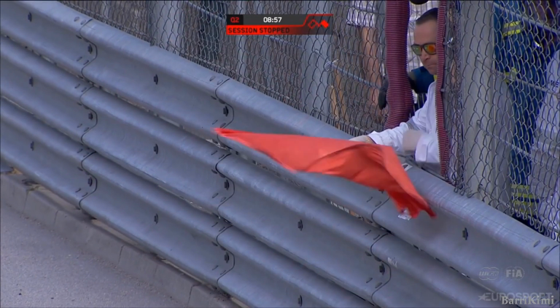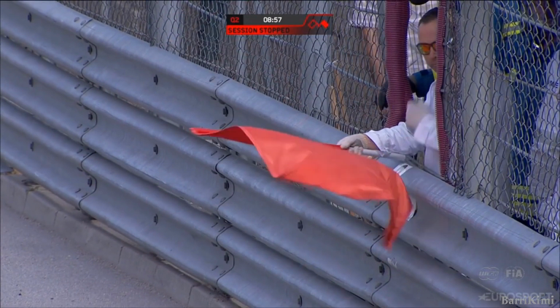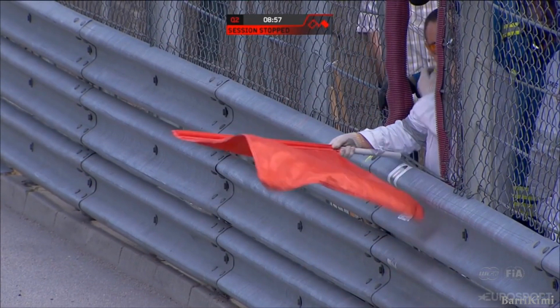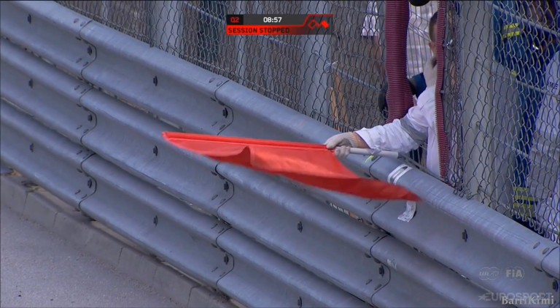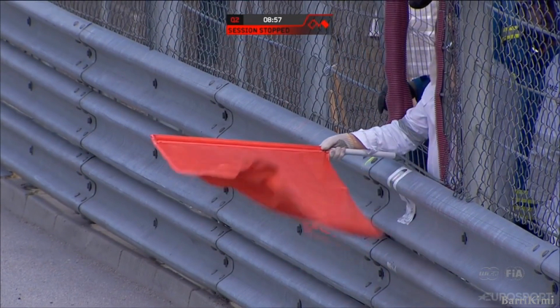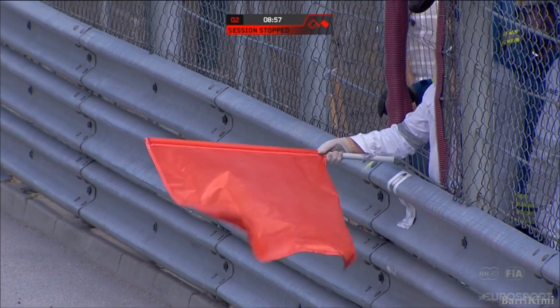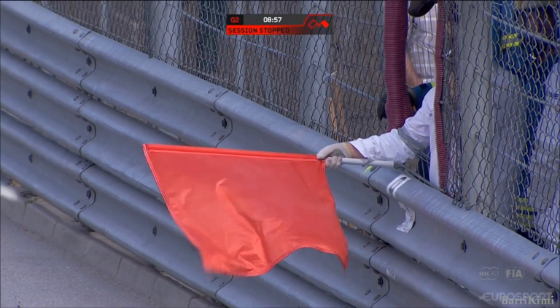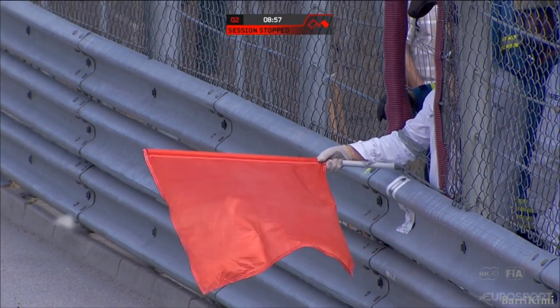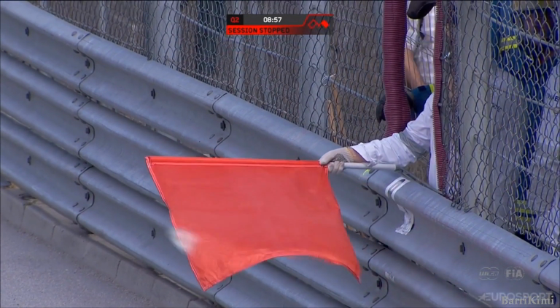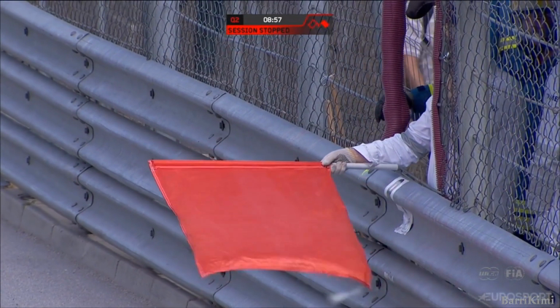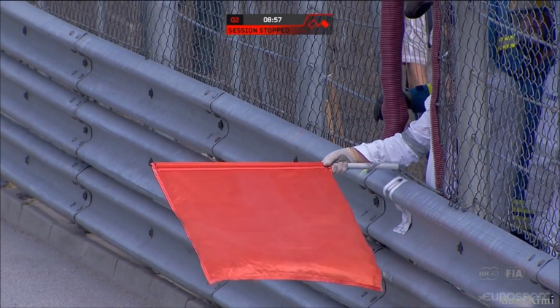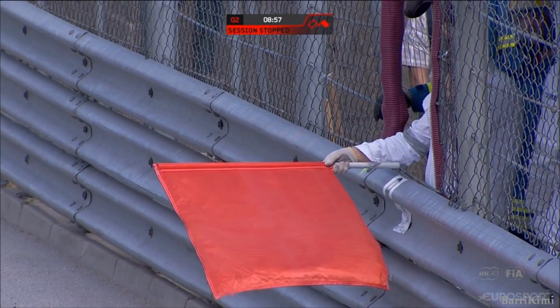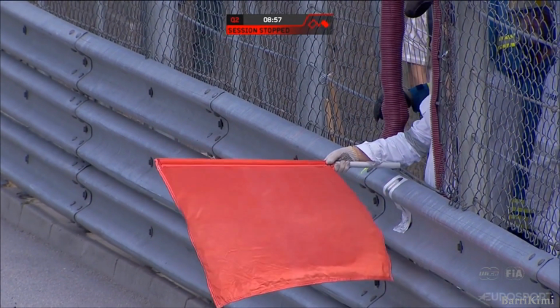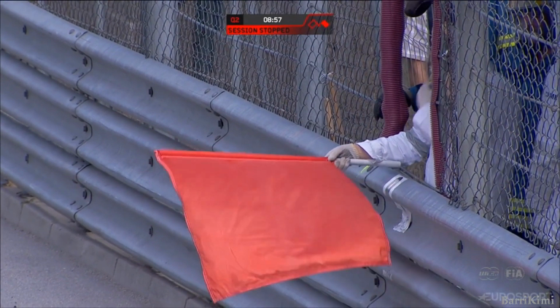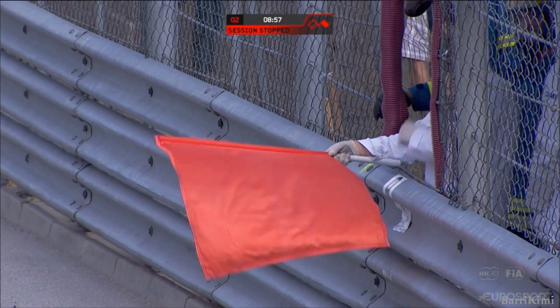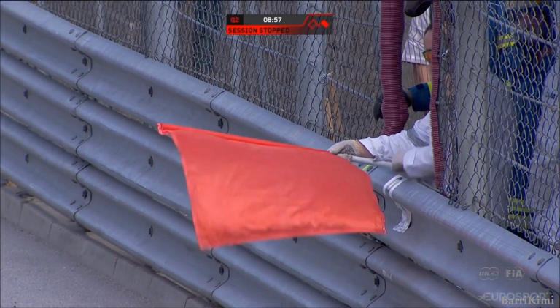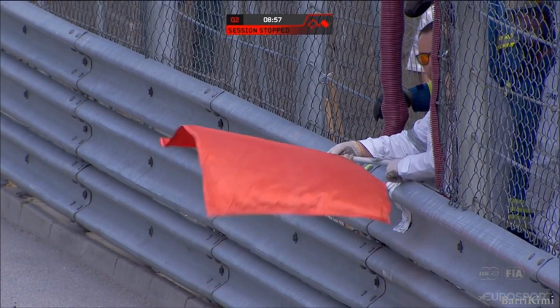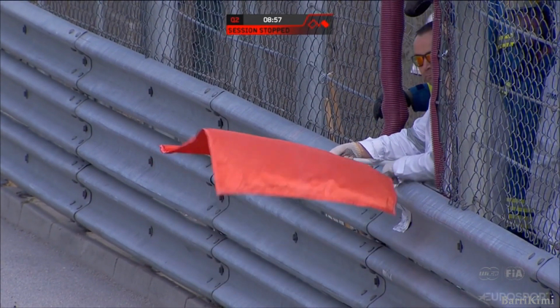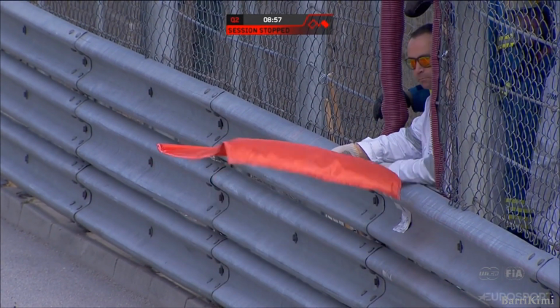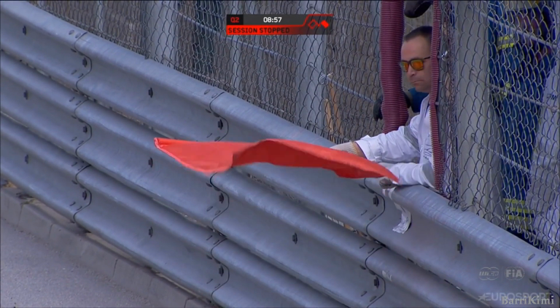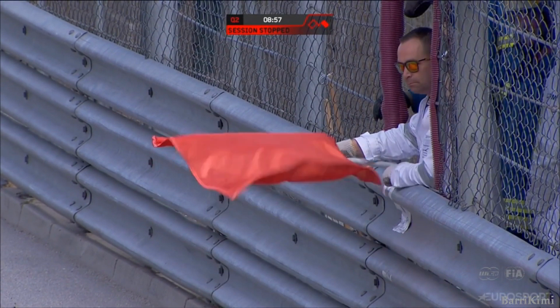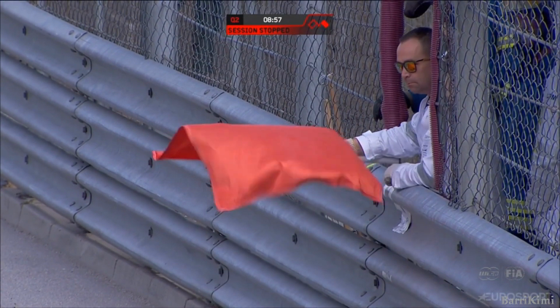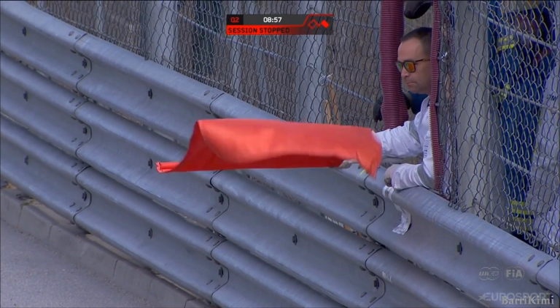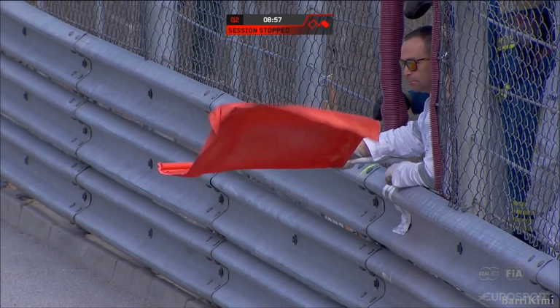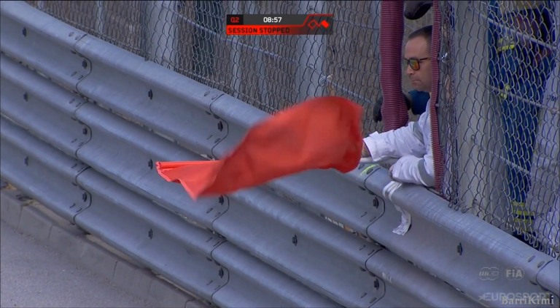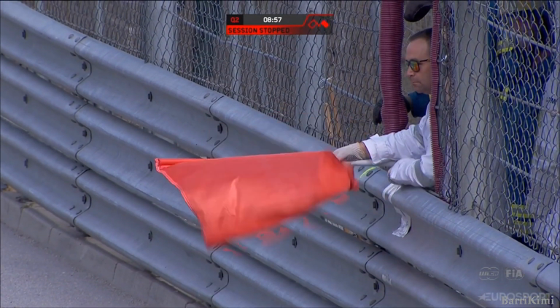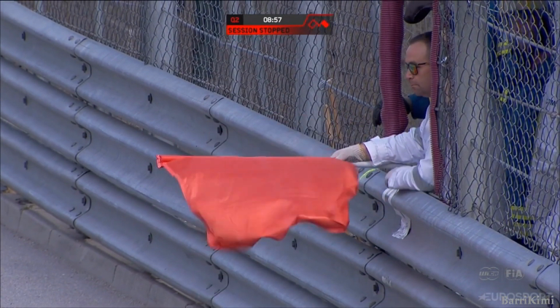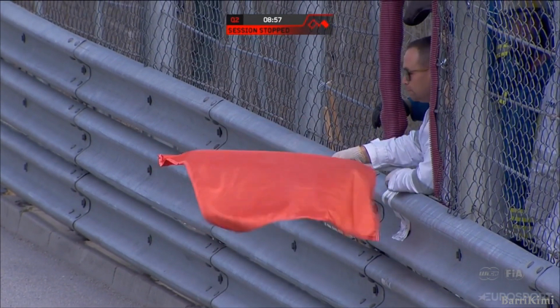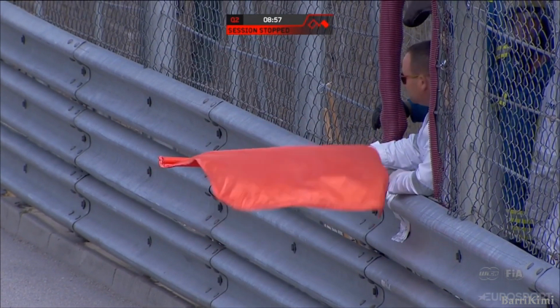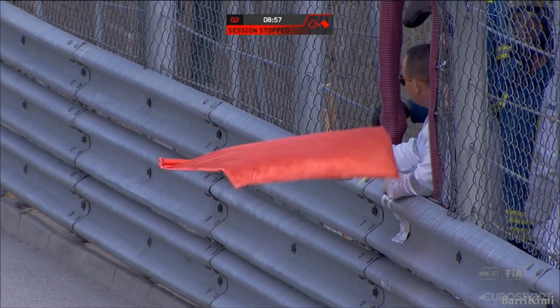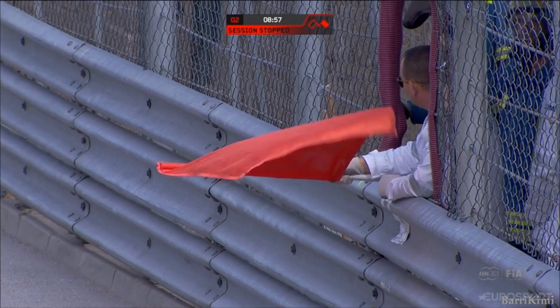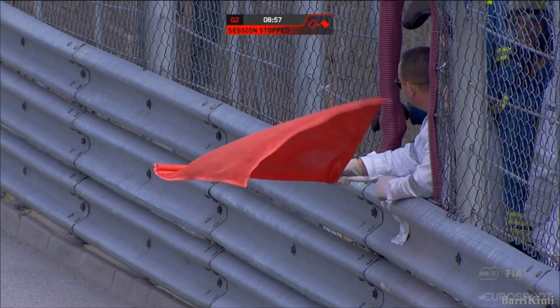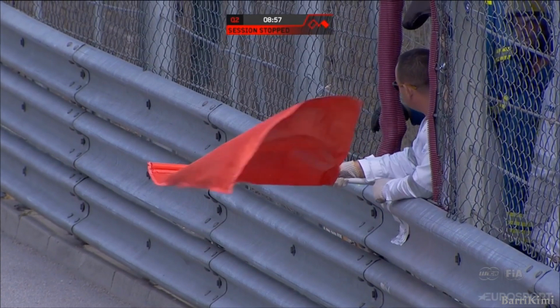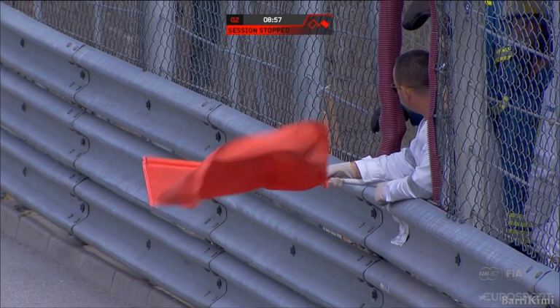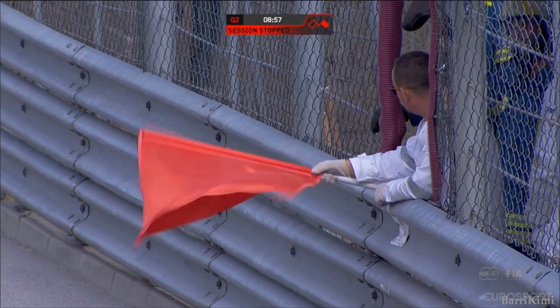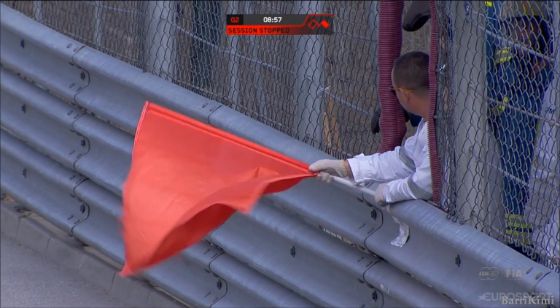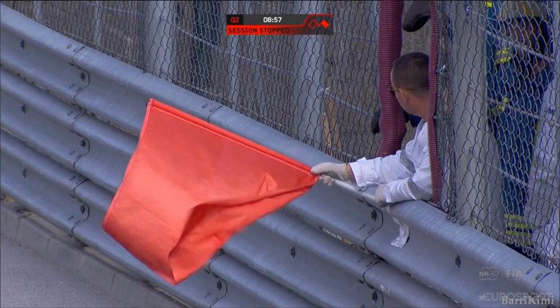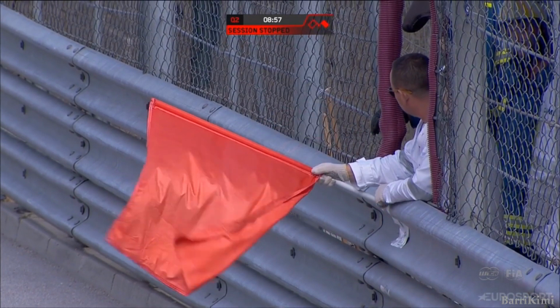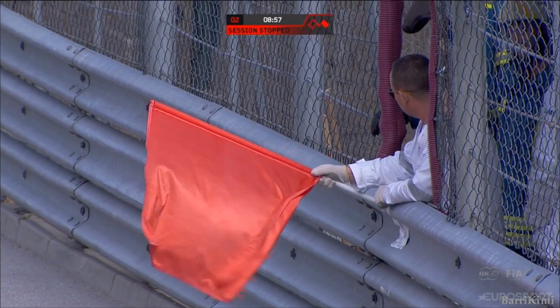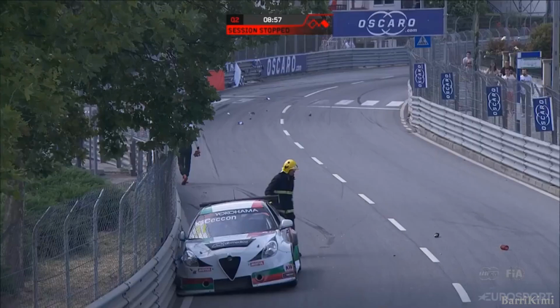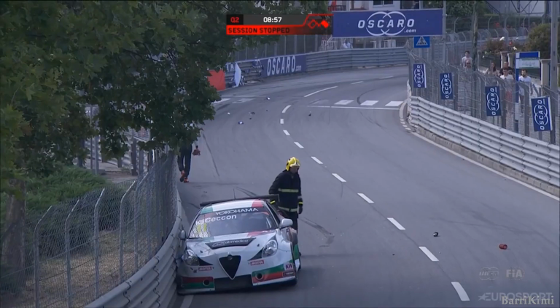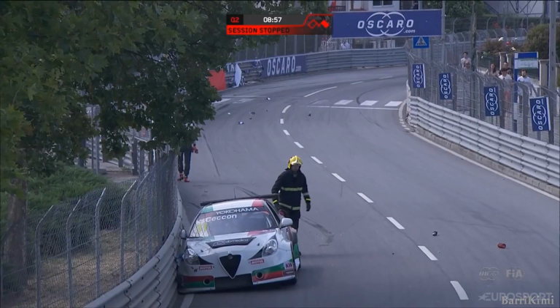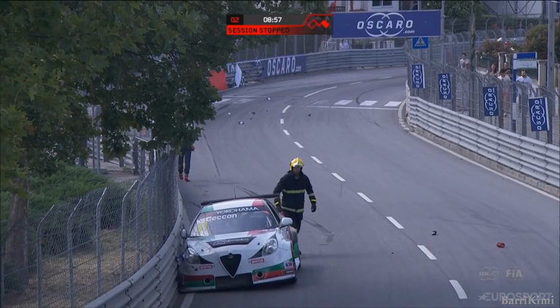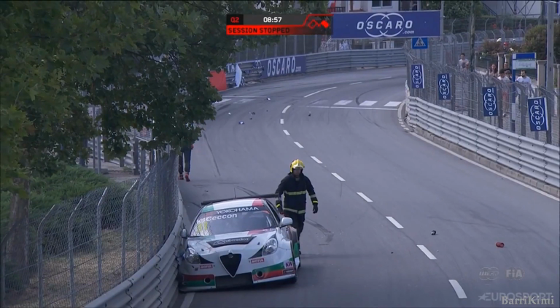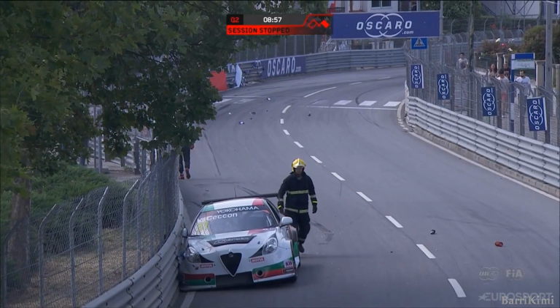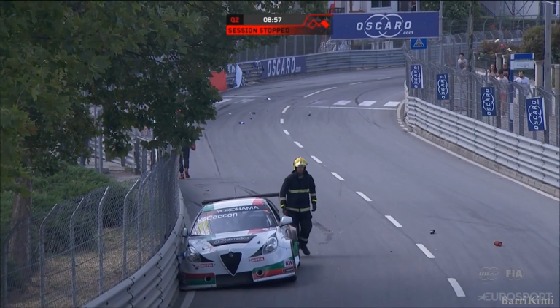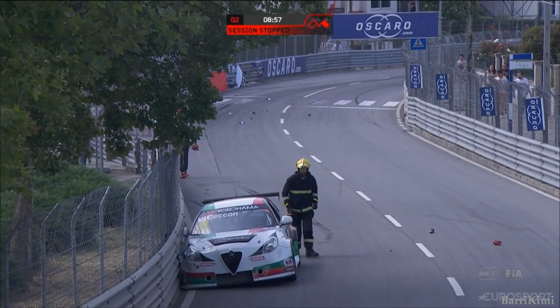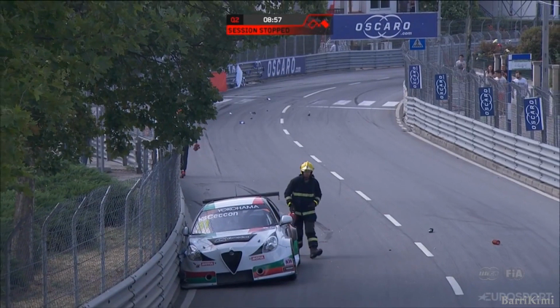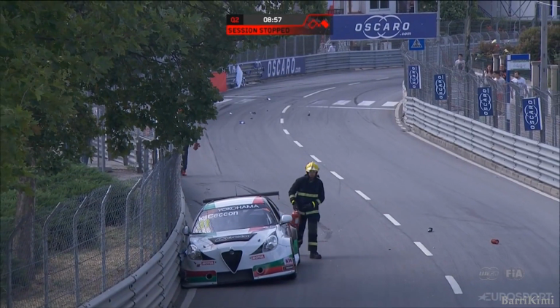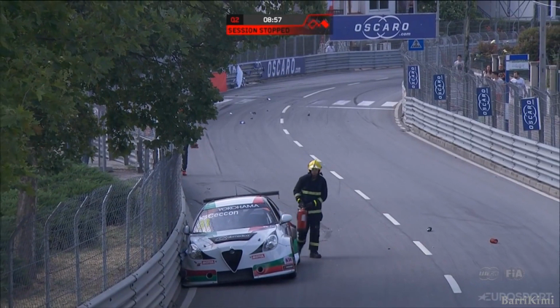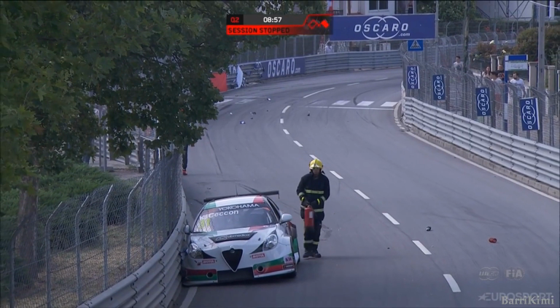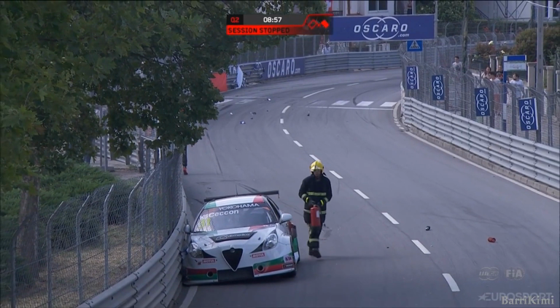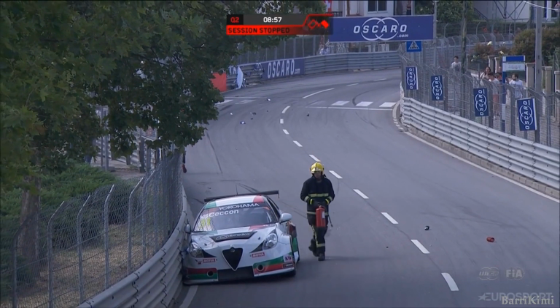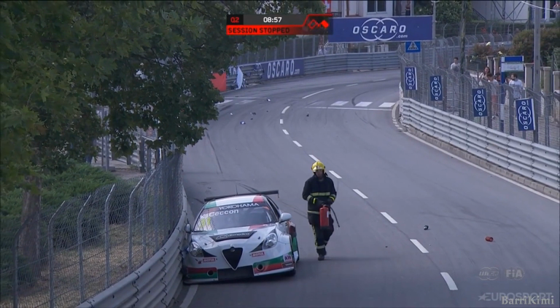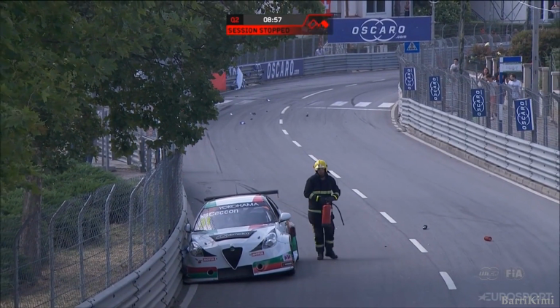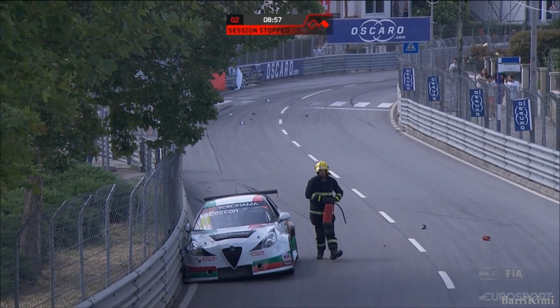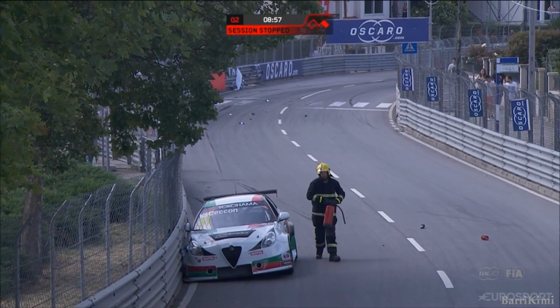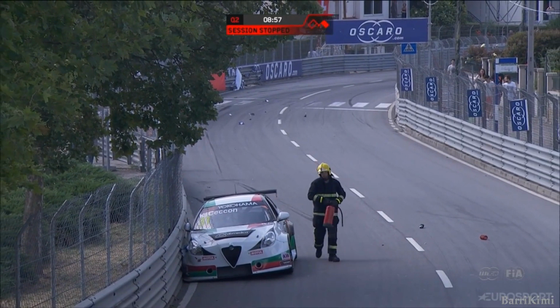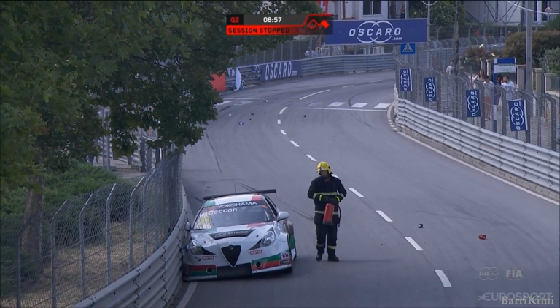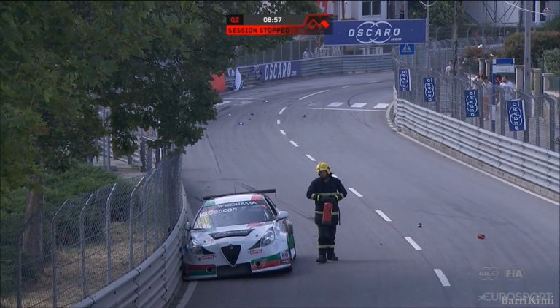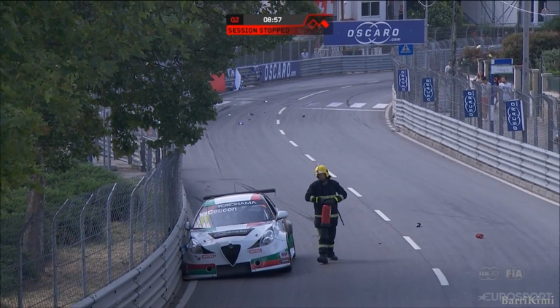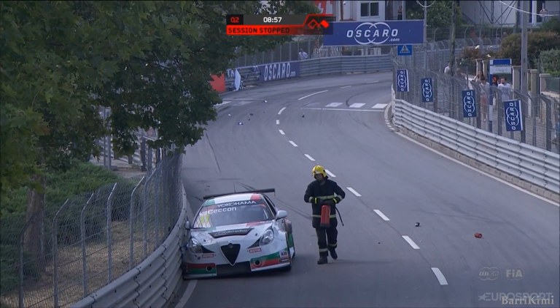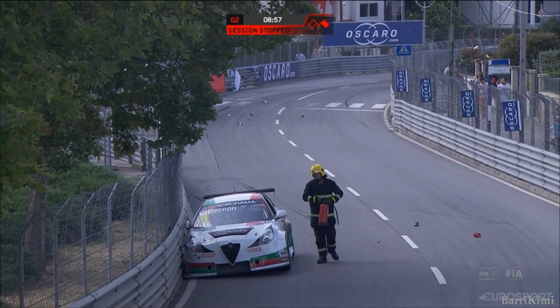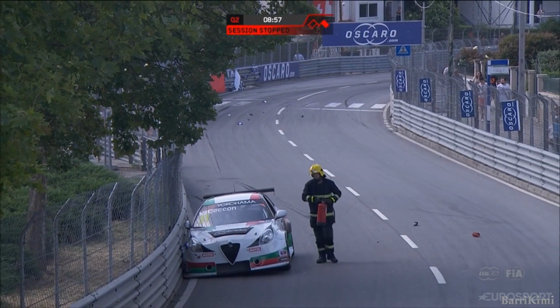That was never in question. That was always going to have to be a red flag. And again, they're going to have to look at those barriers.